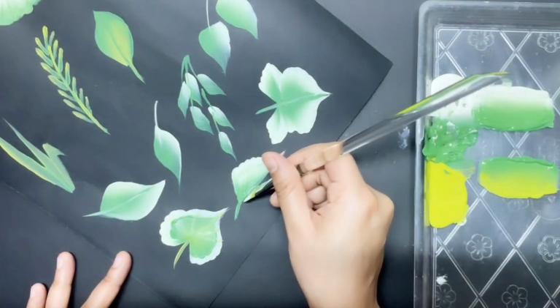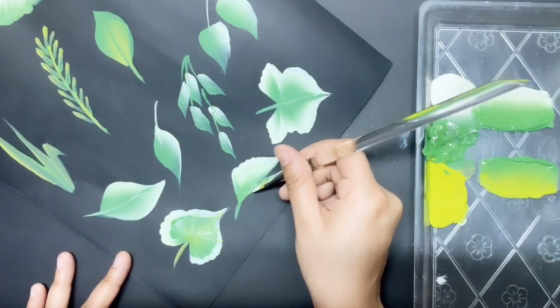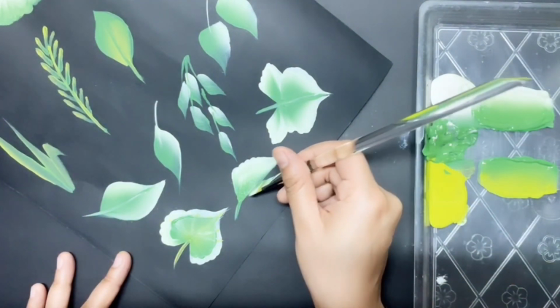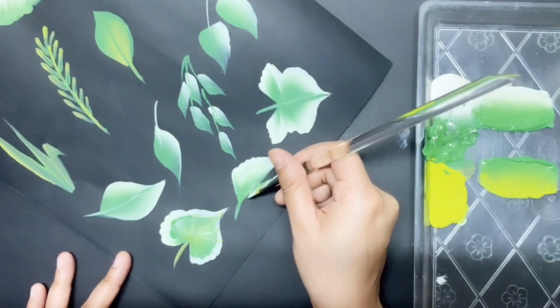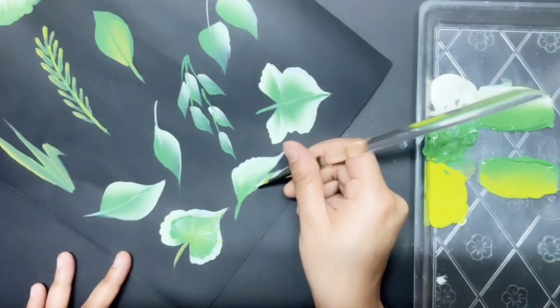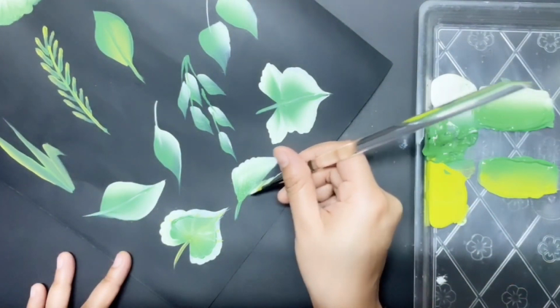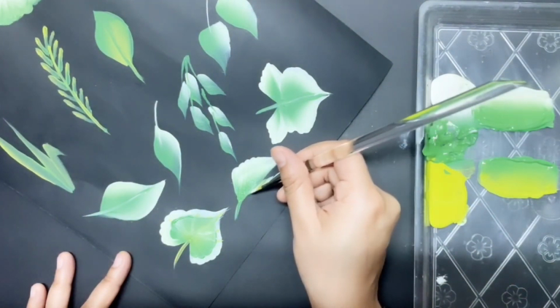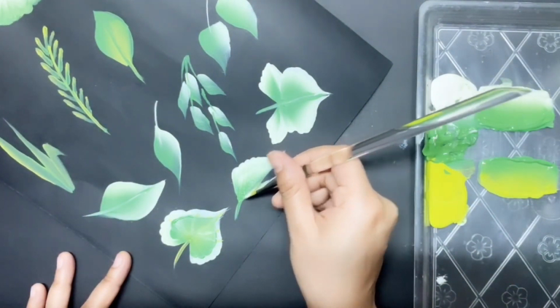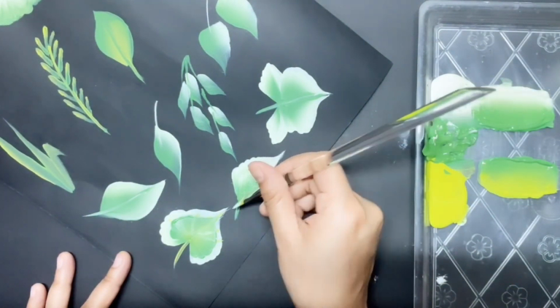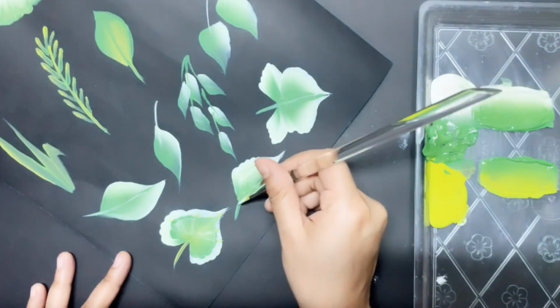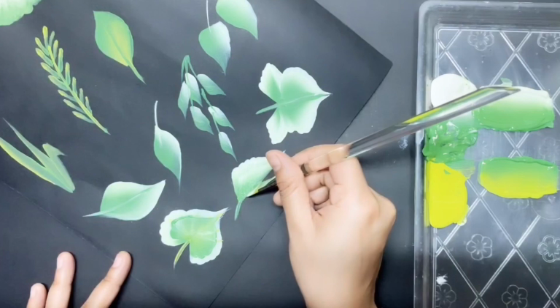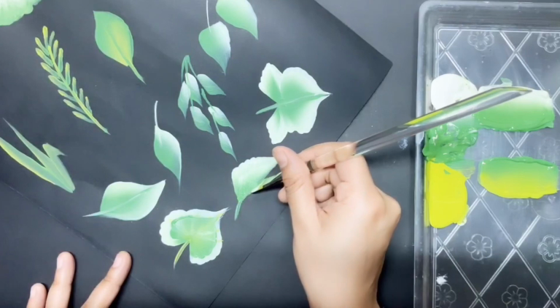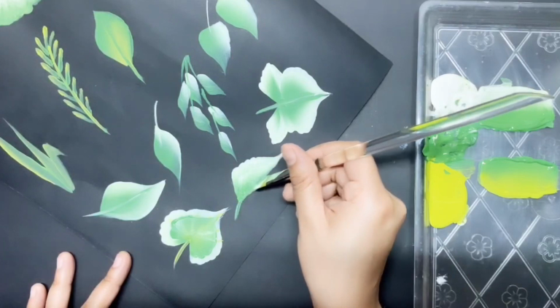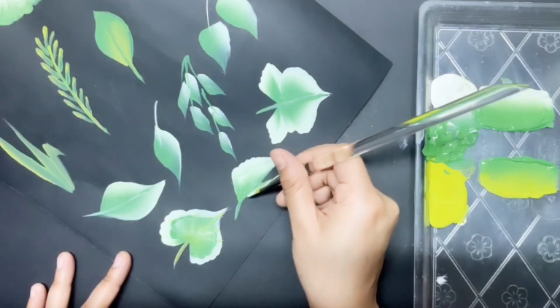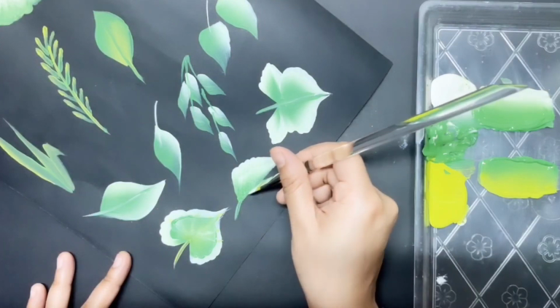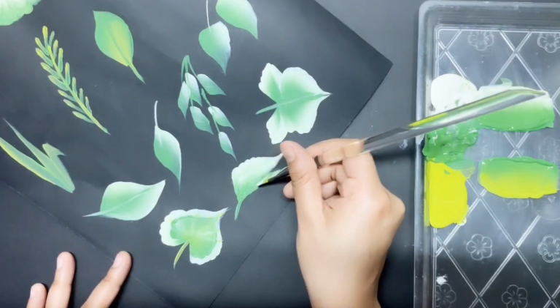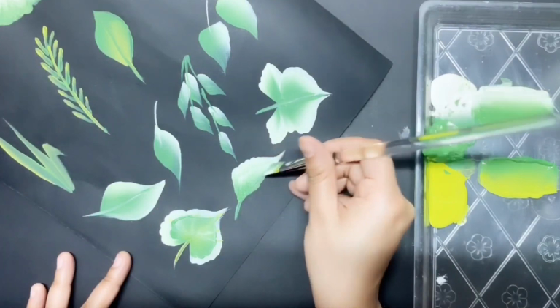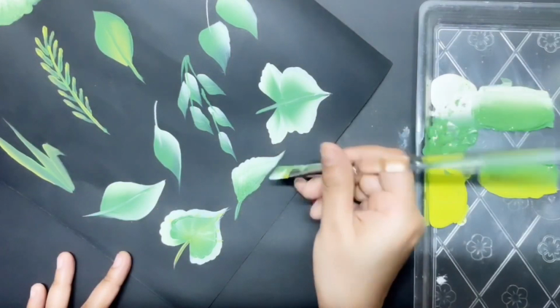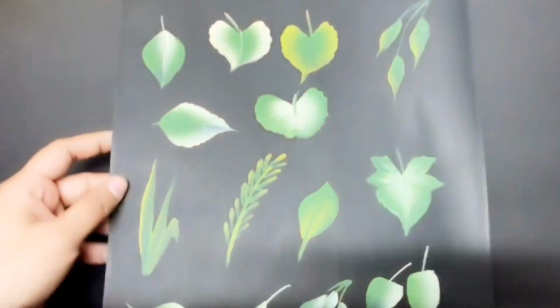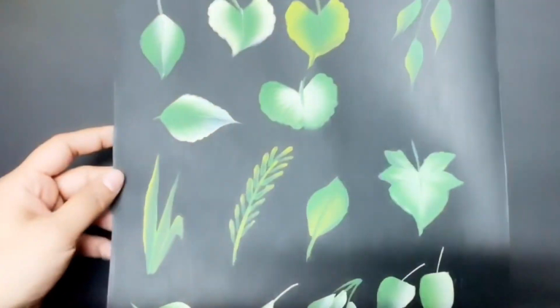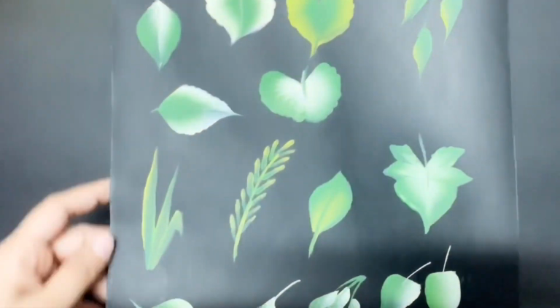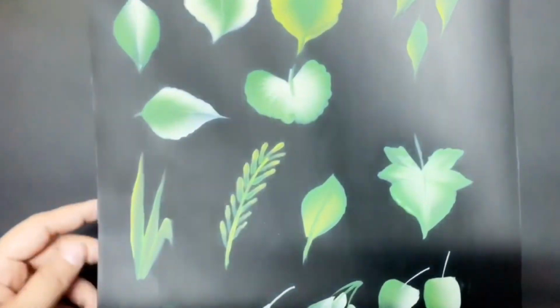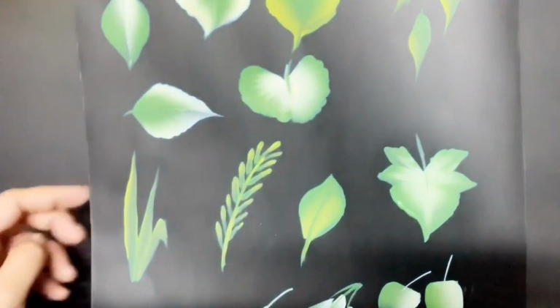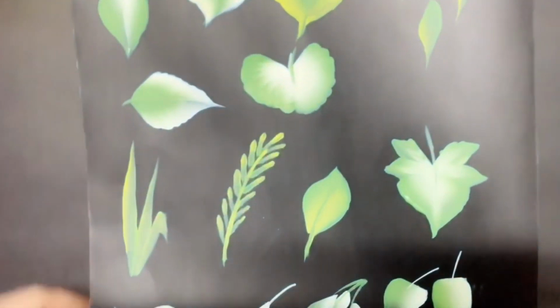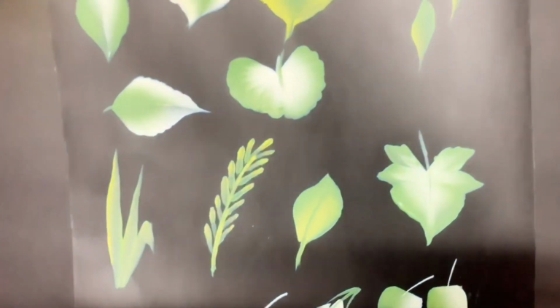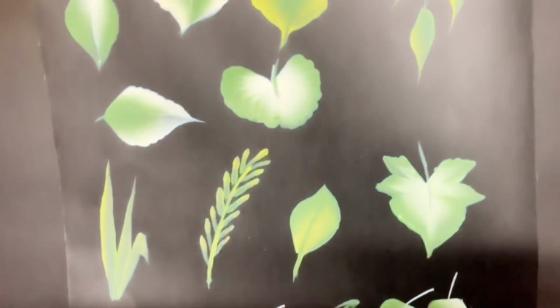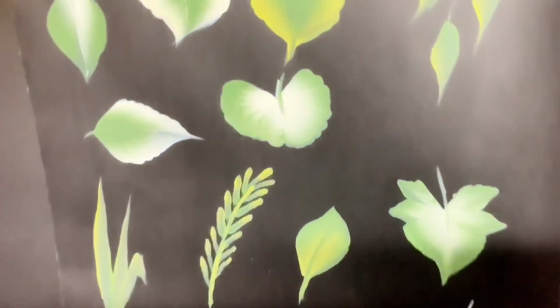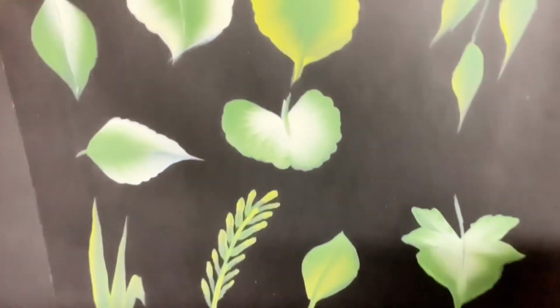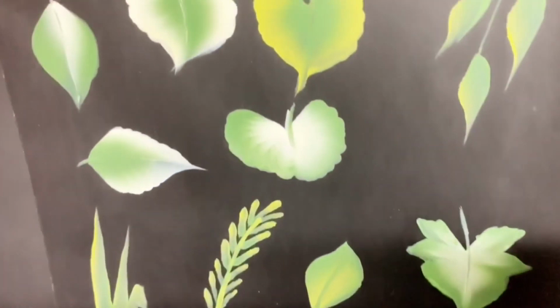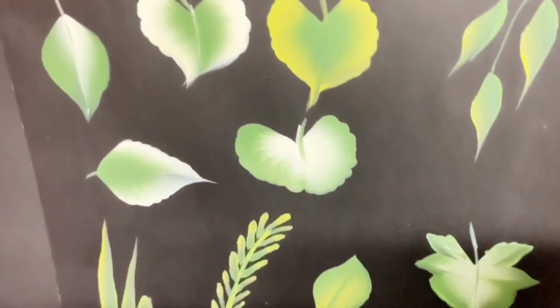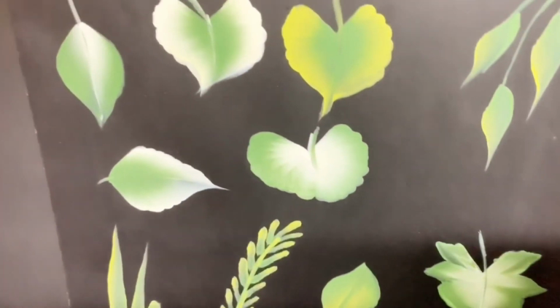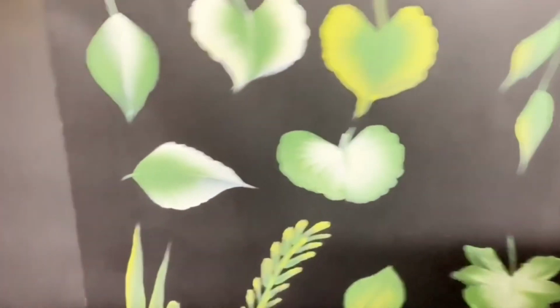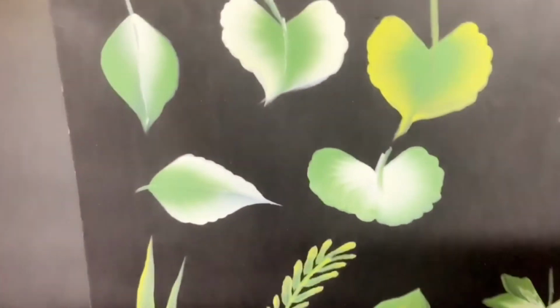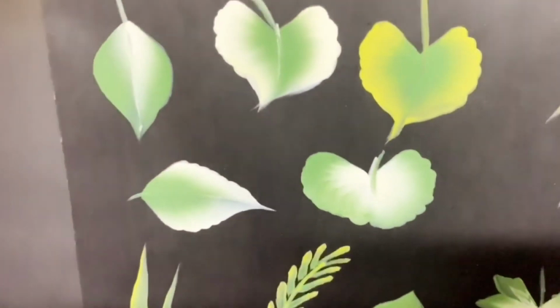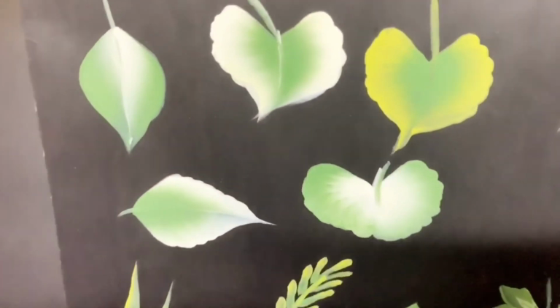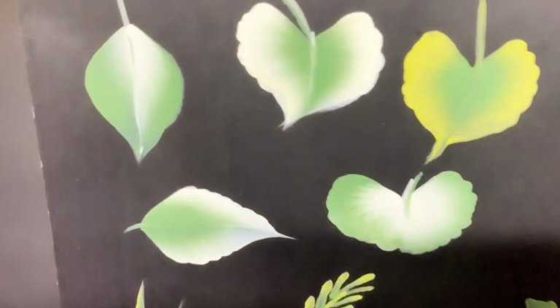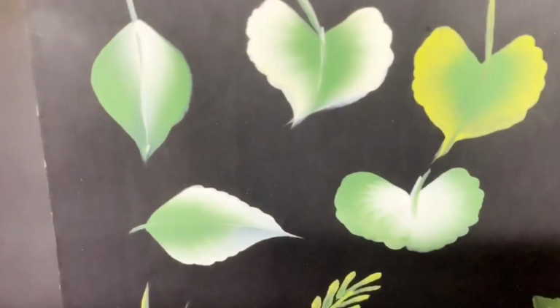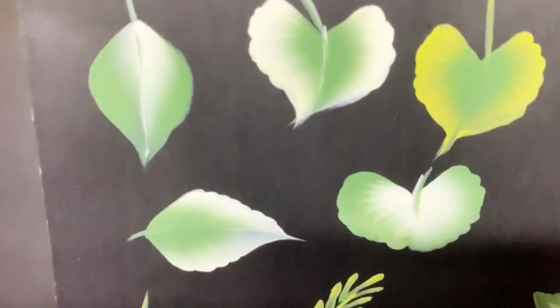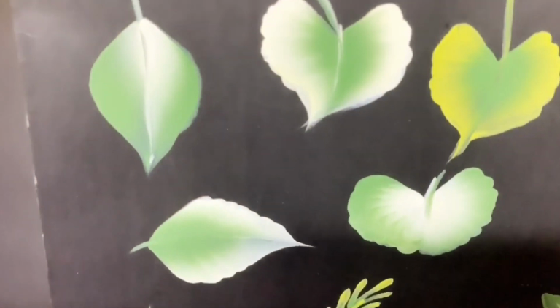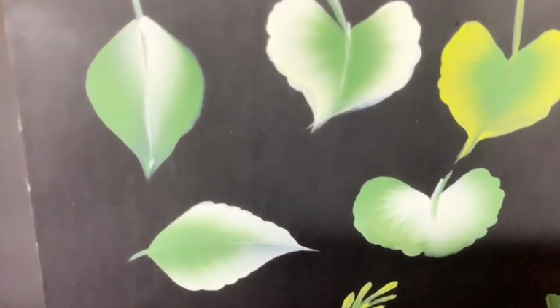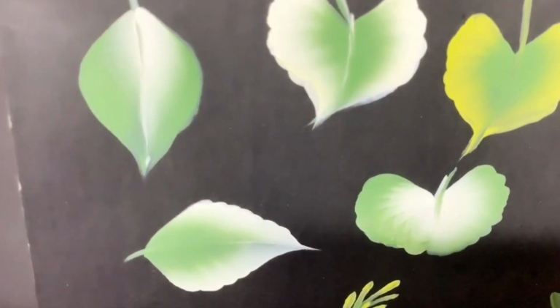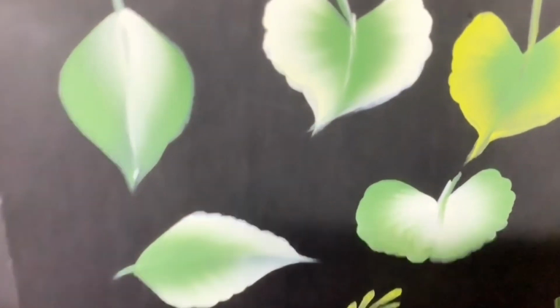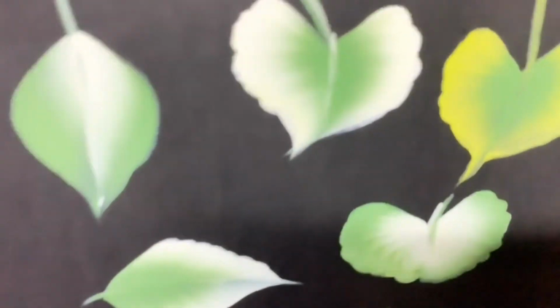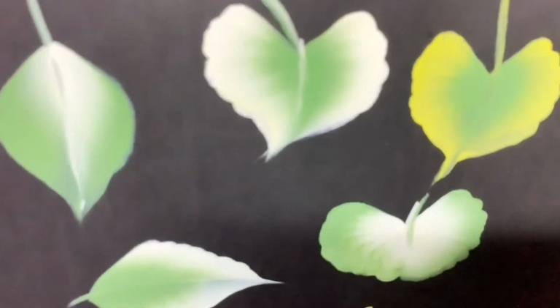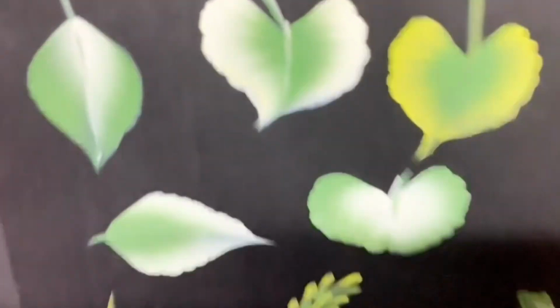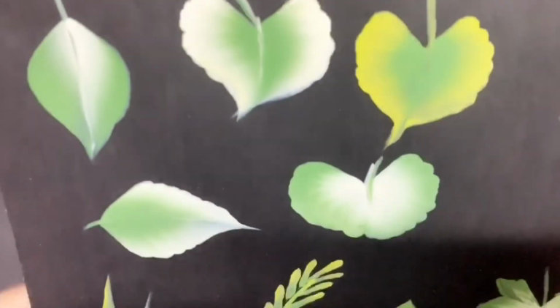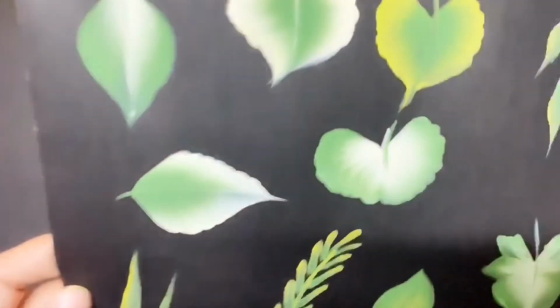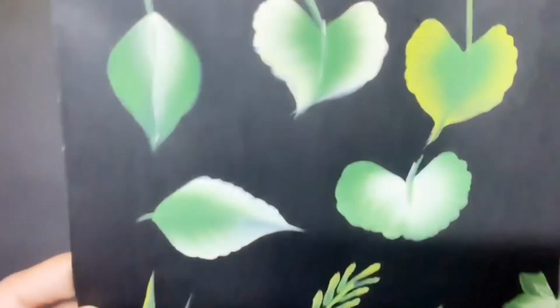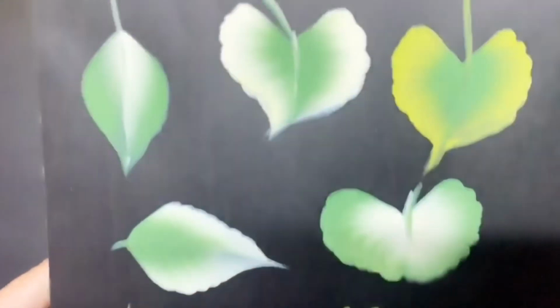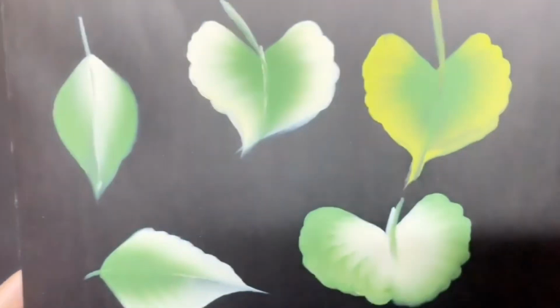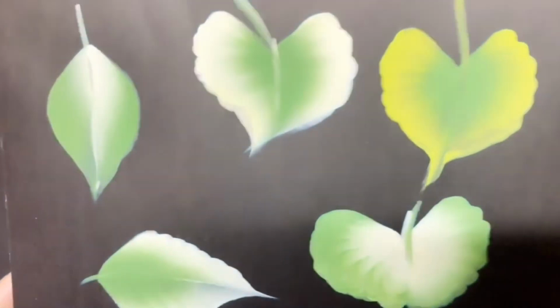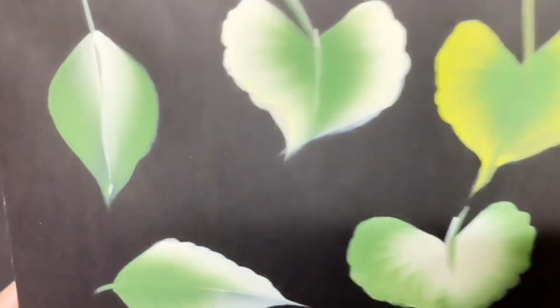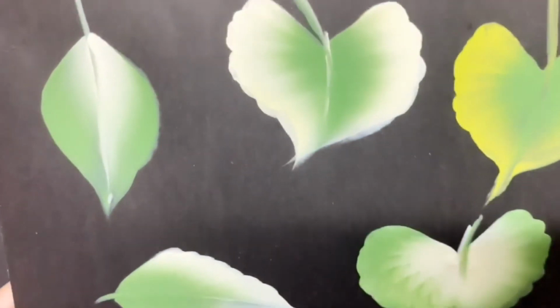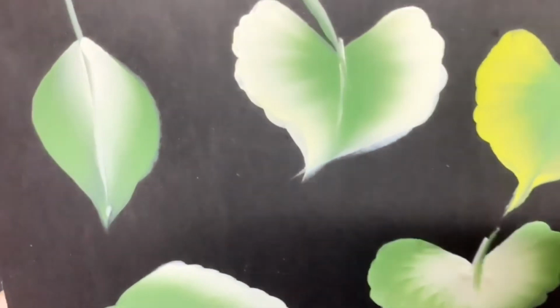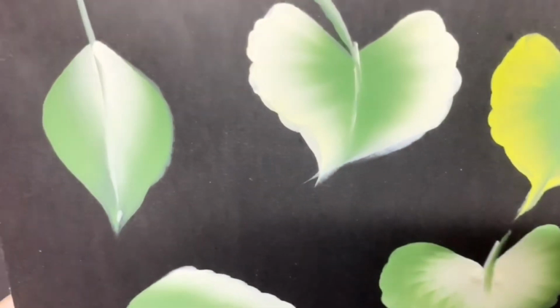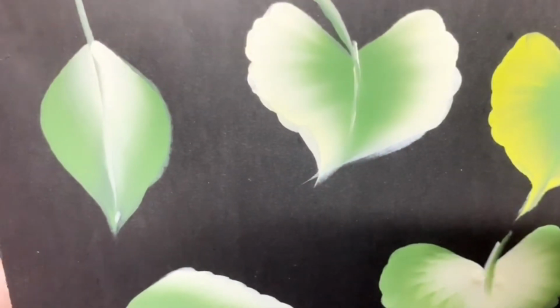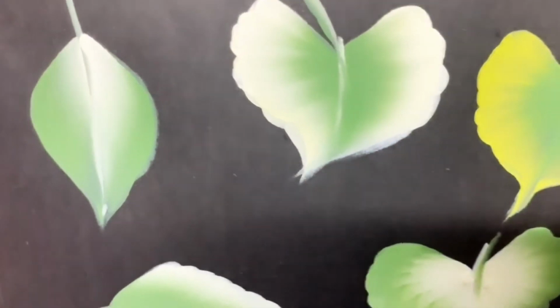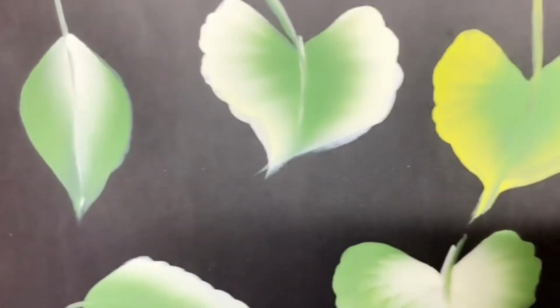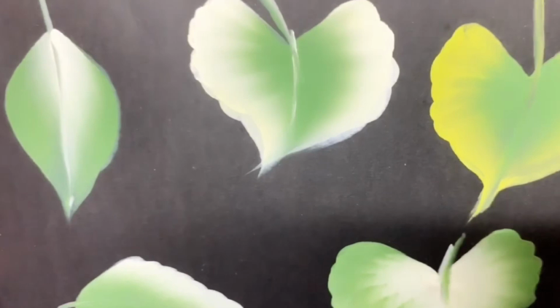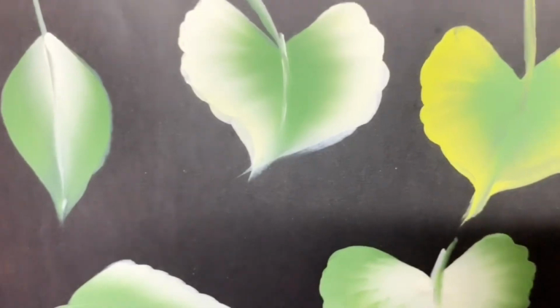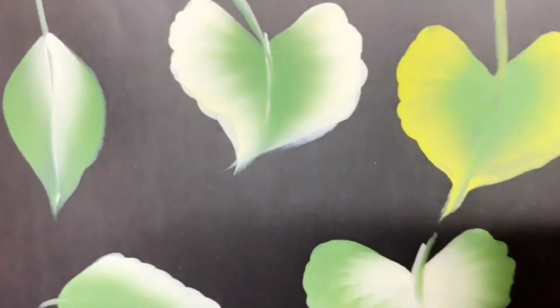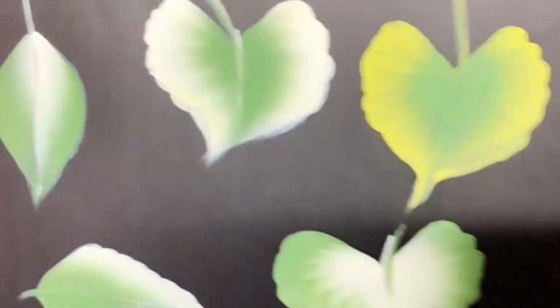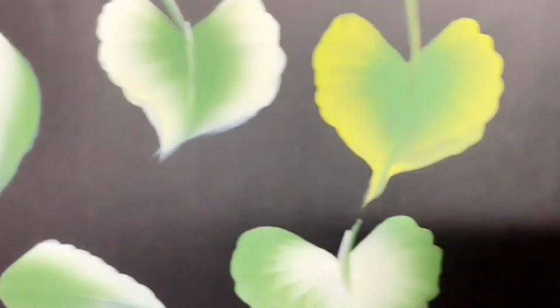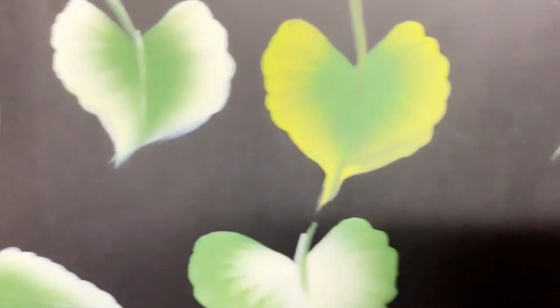You should have a good brush with a nice chisel edge to get beautiful strokes. If you don't have one, you are not going to get nice, pretty leaves.